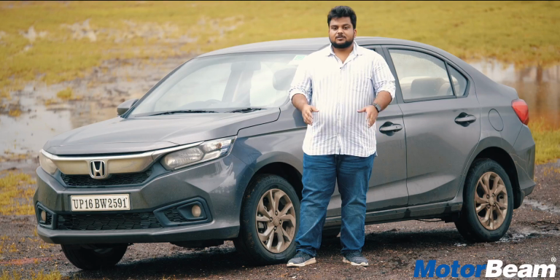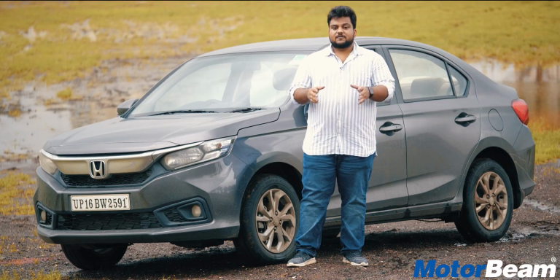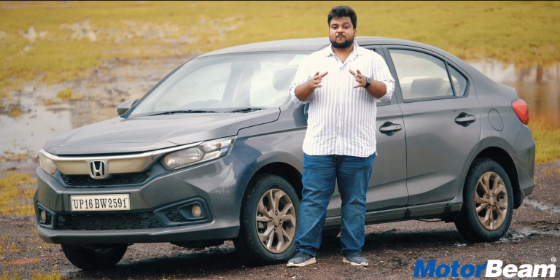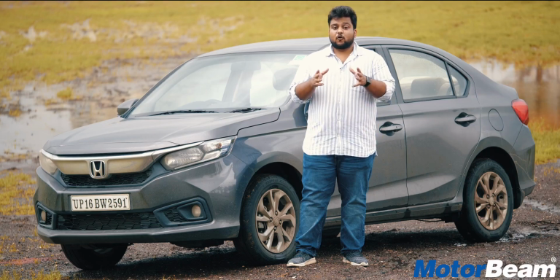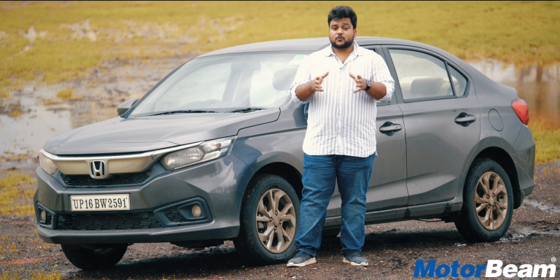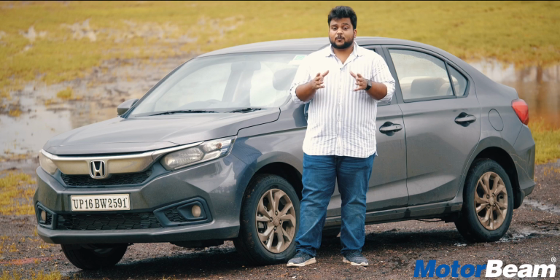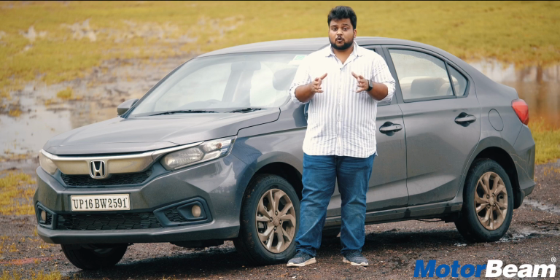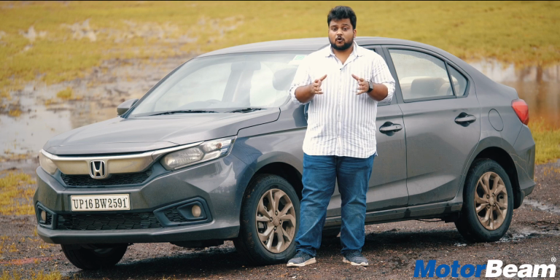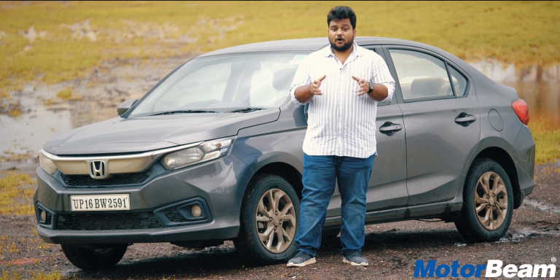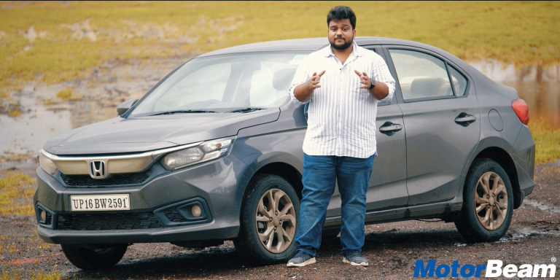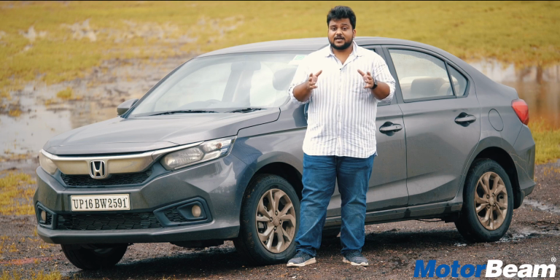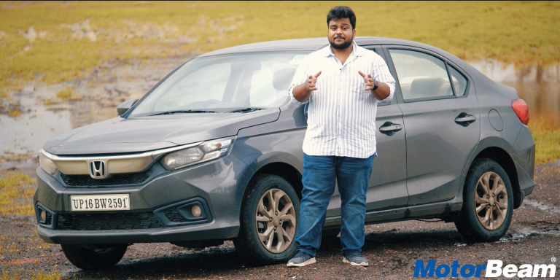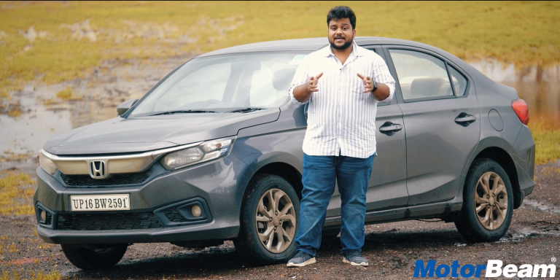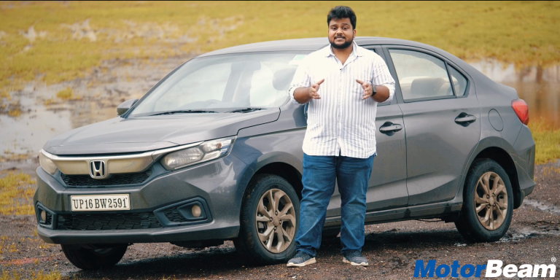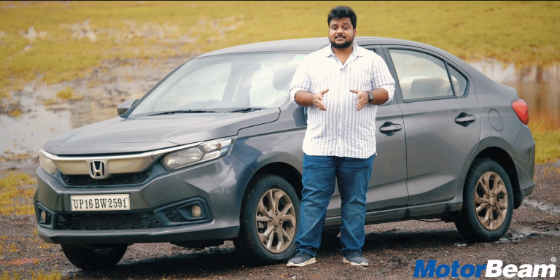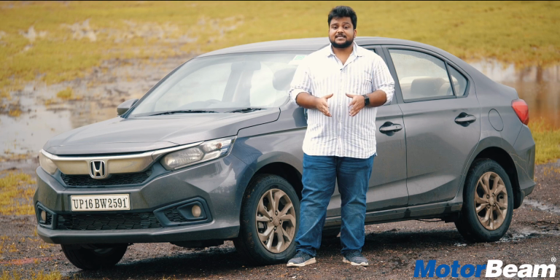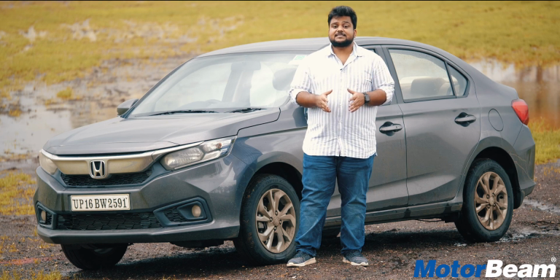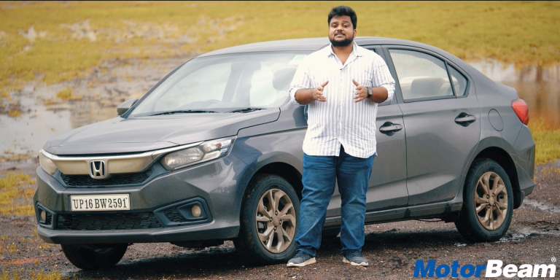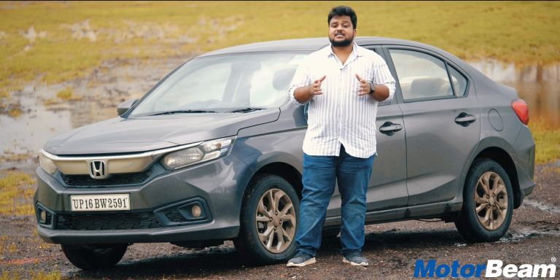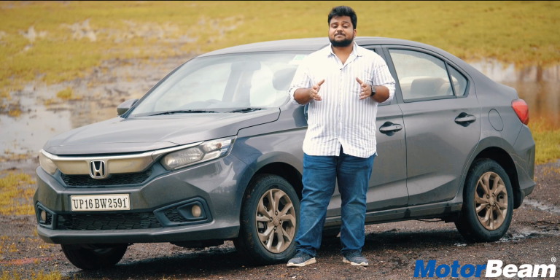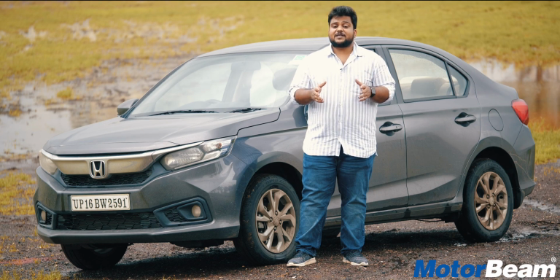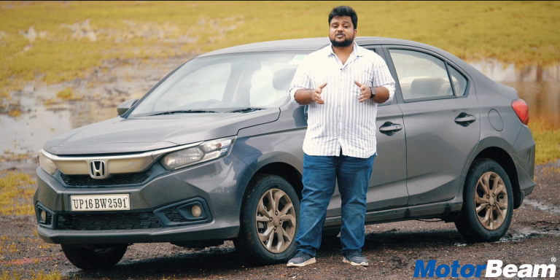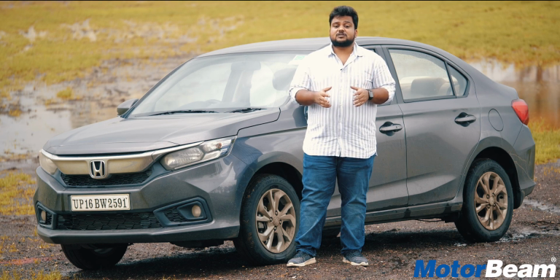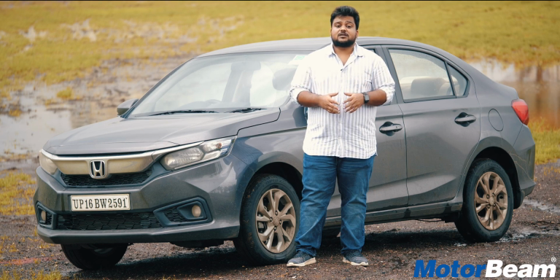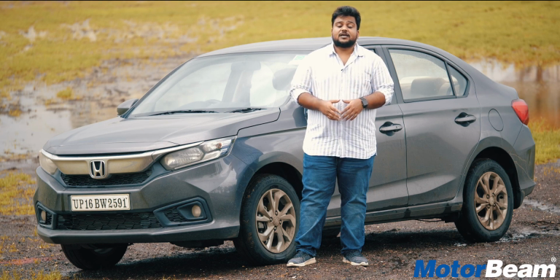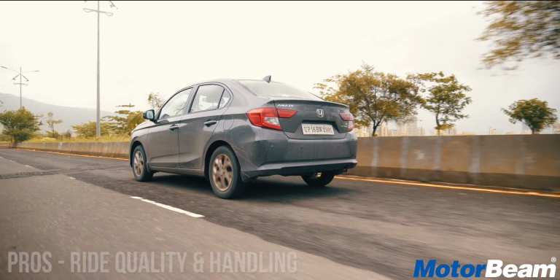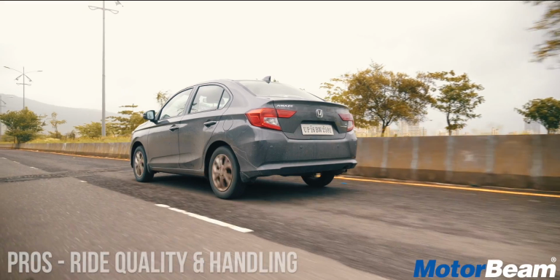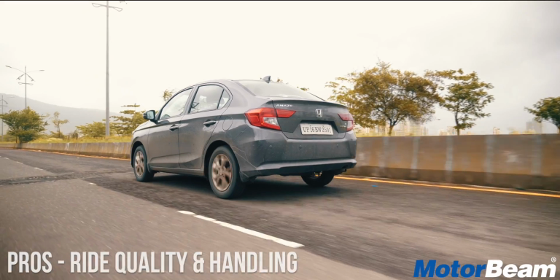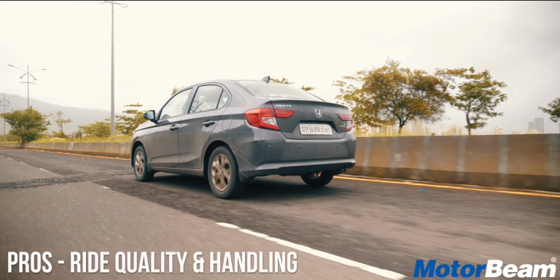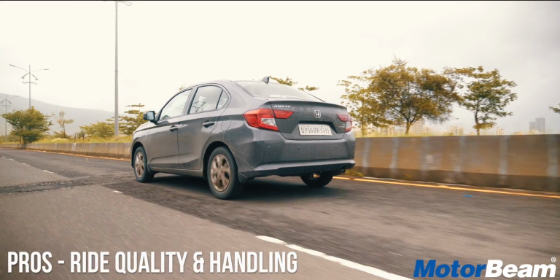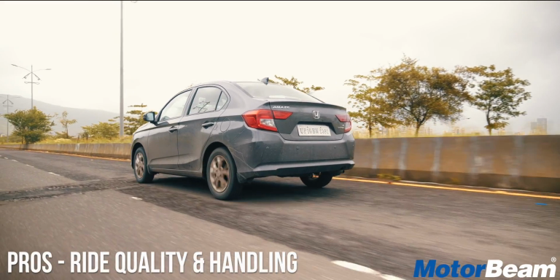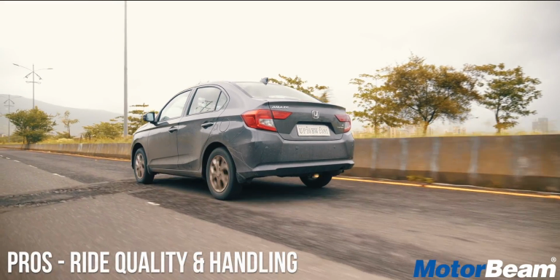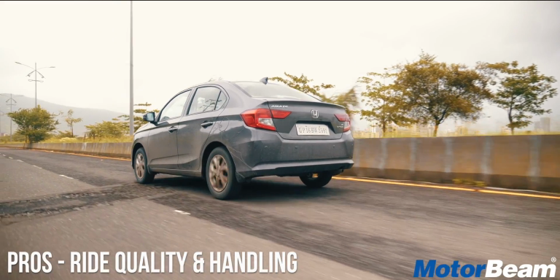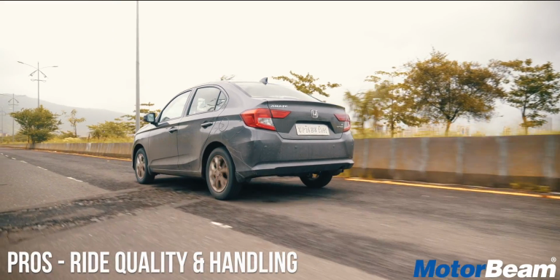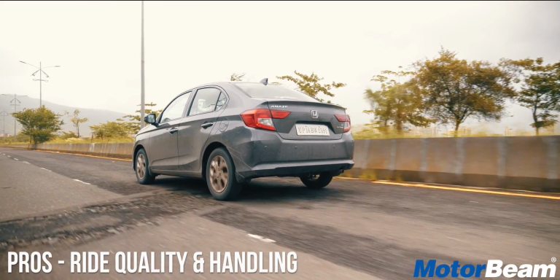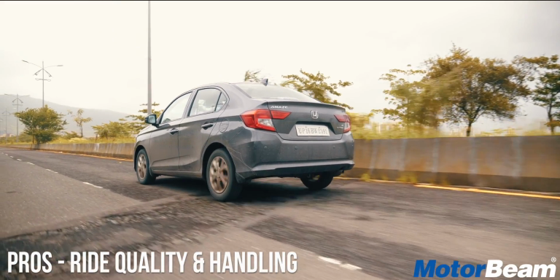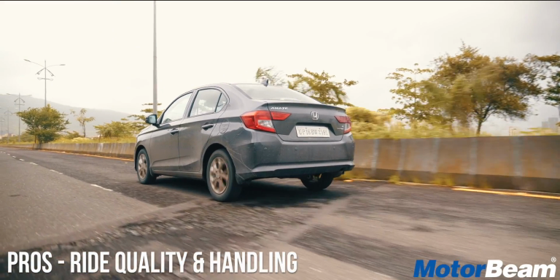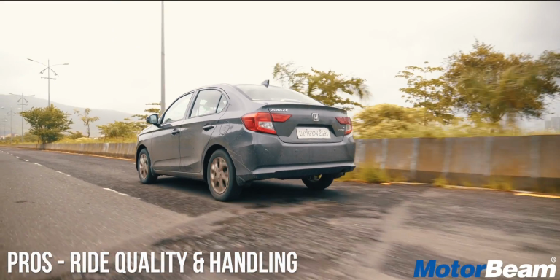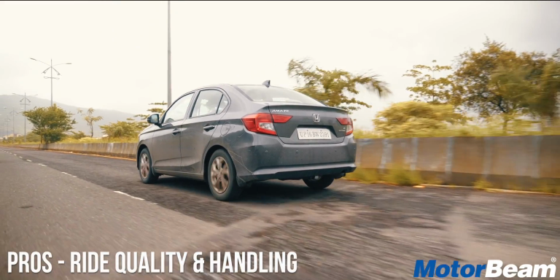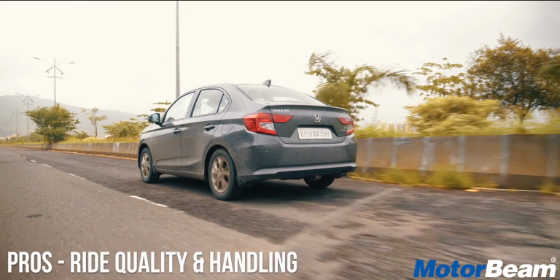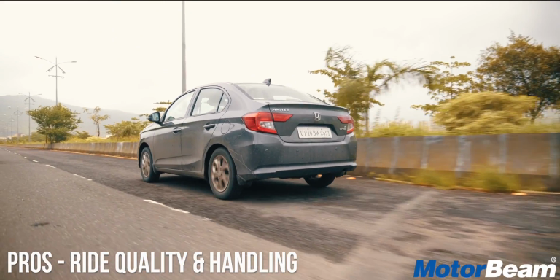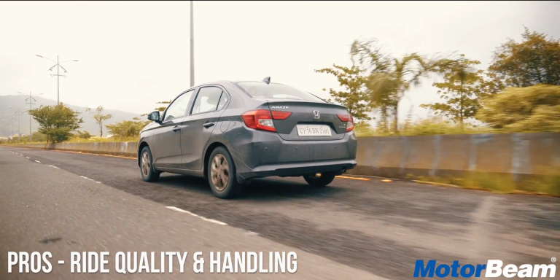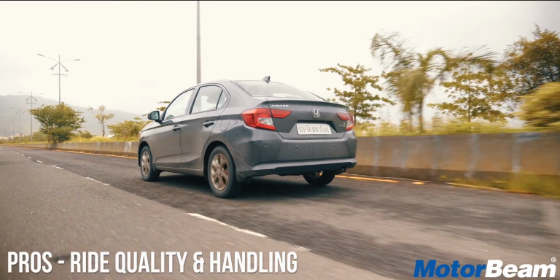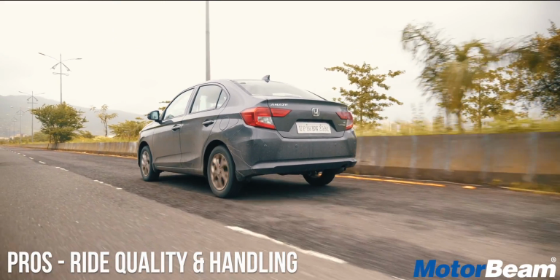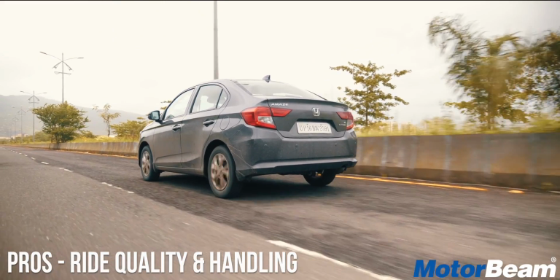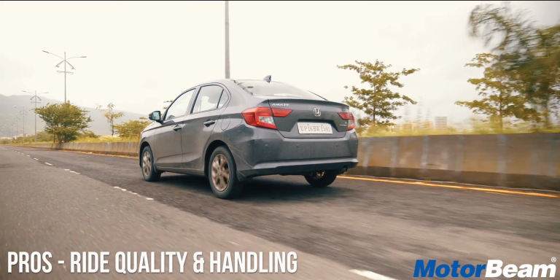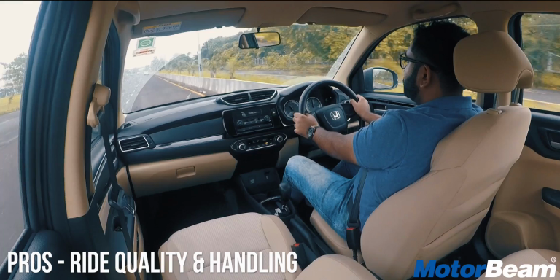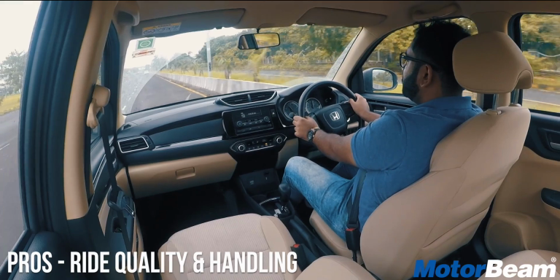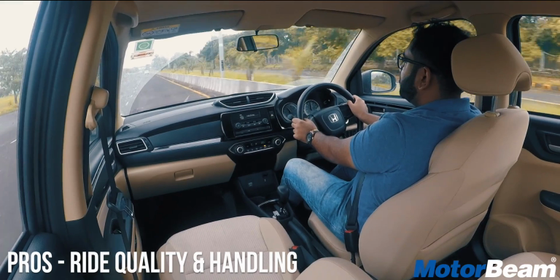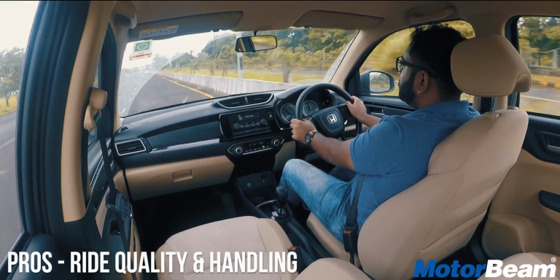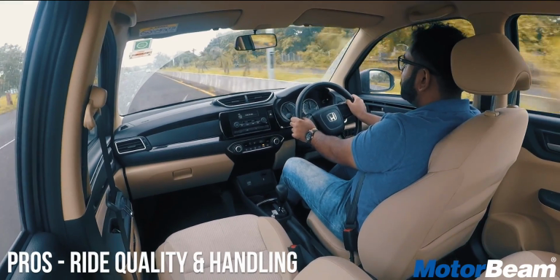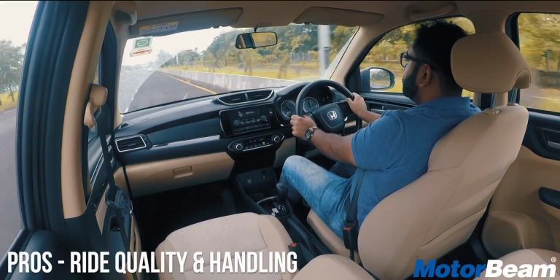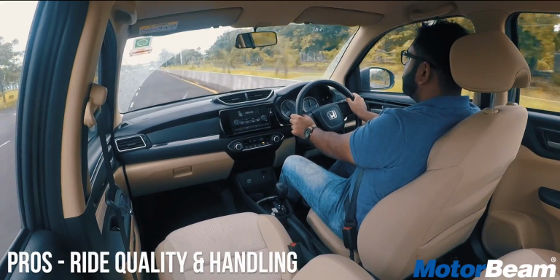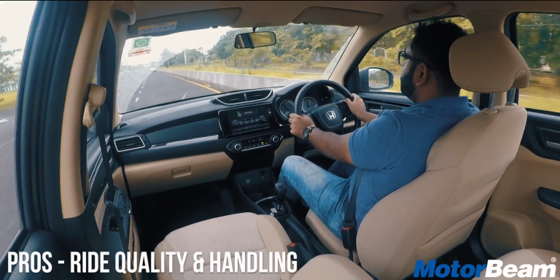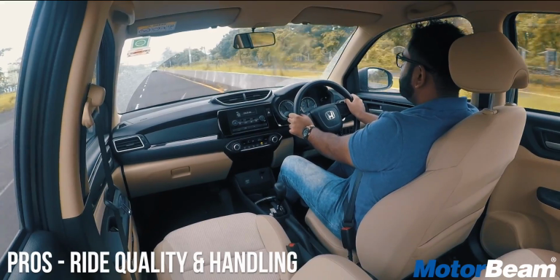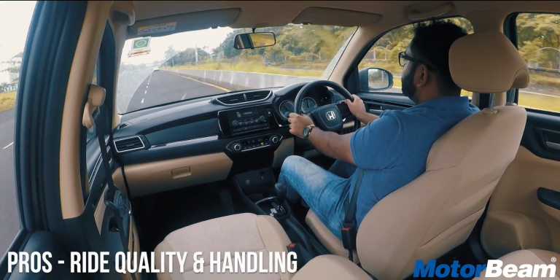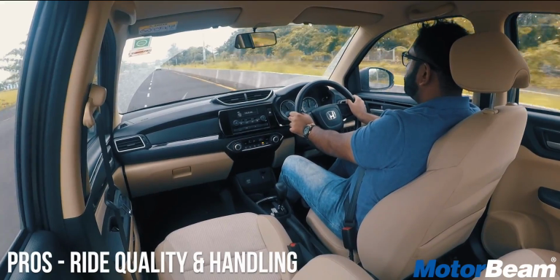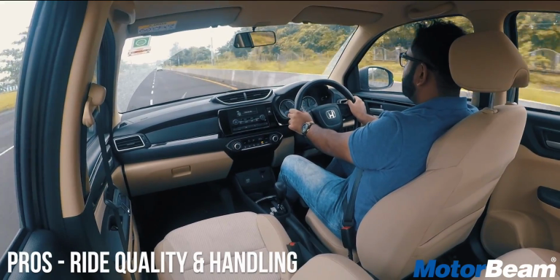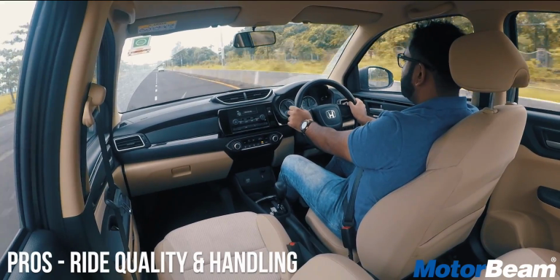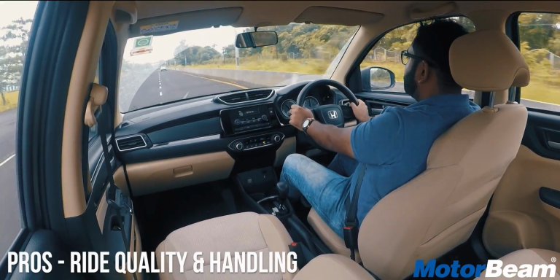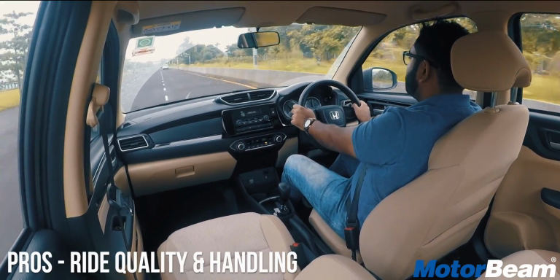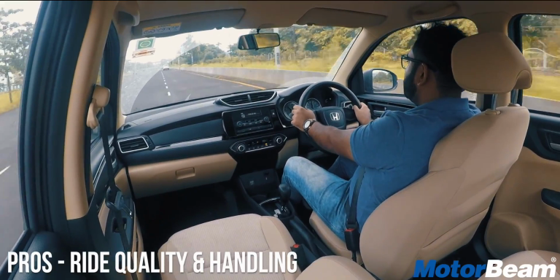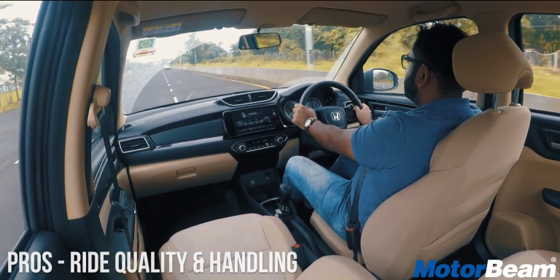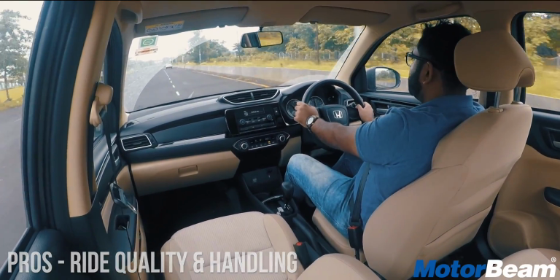The fourth pro of the Amaze is the suspension. It offers fantastic ride quality and even the handling is very crisp.